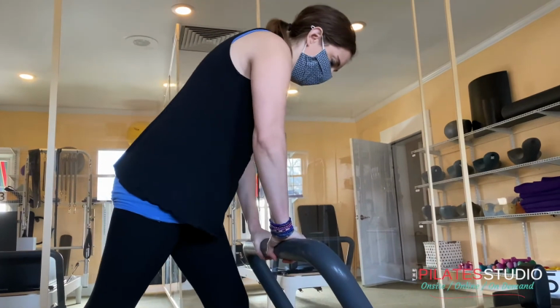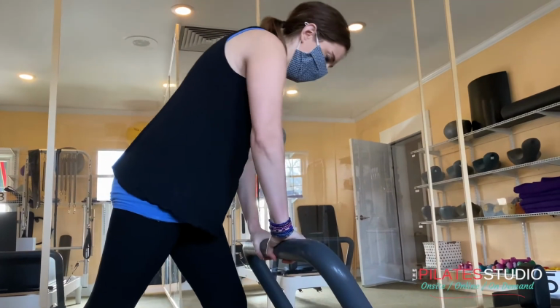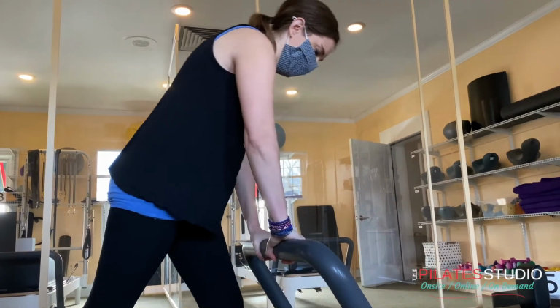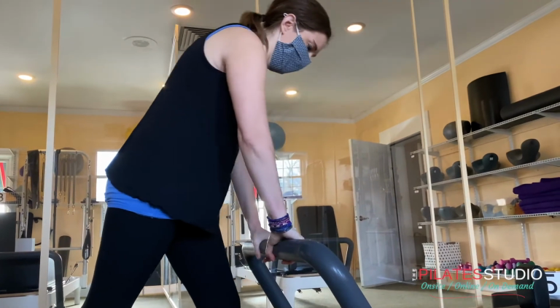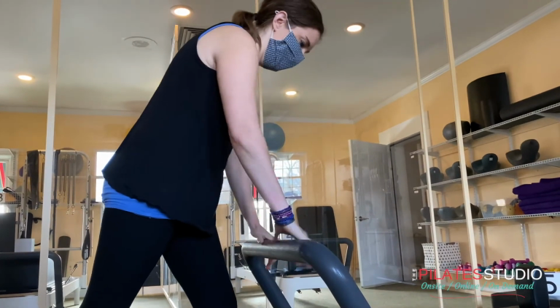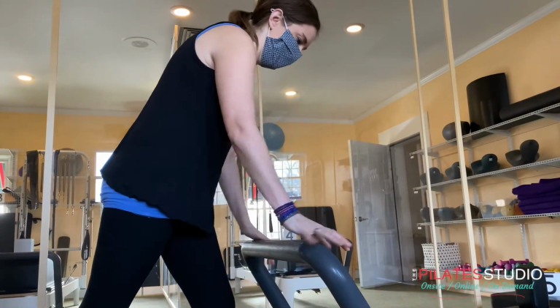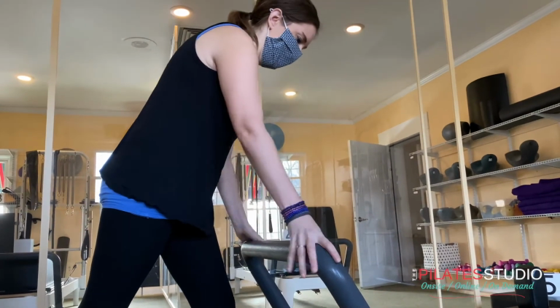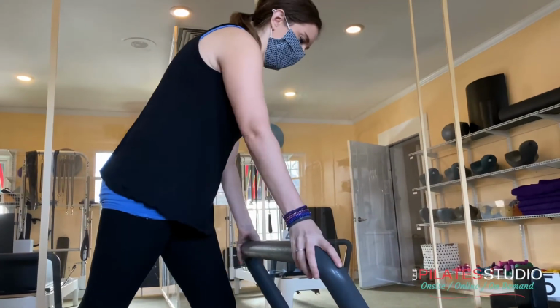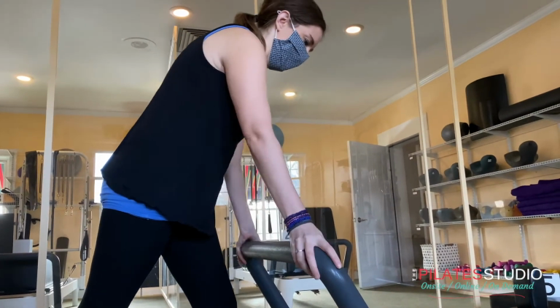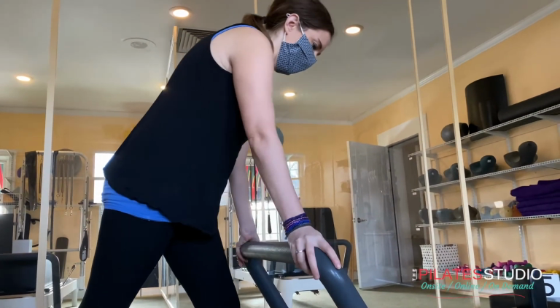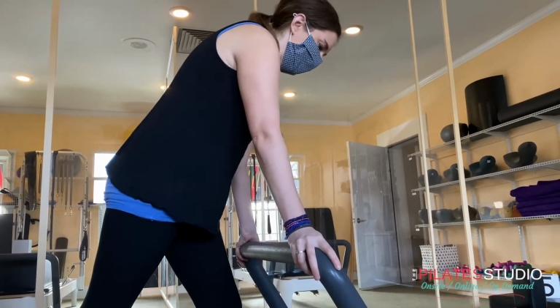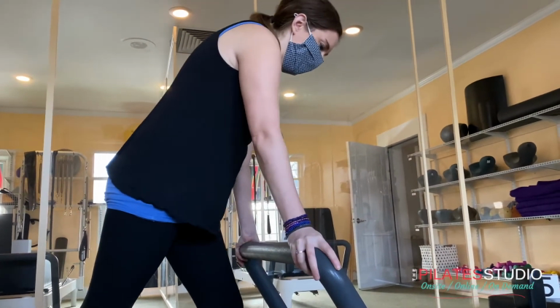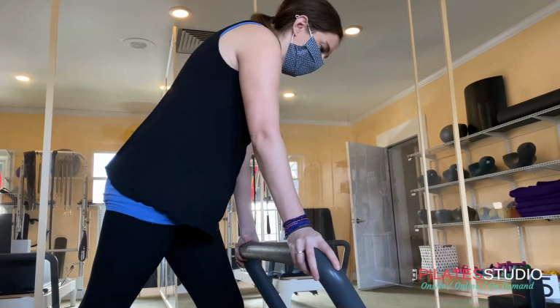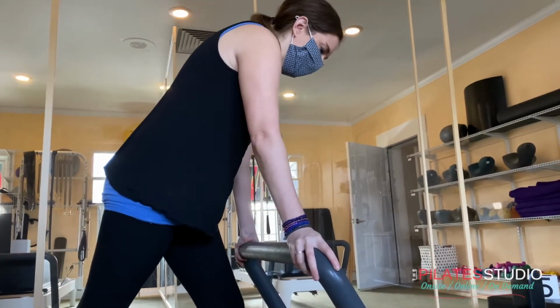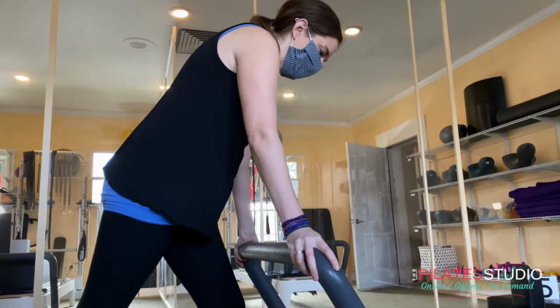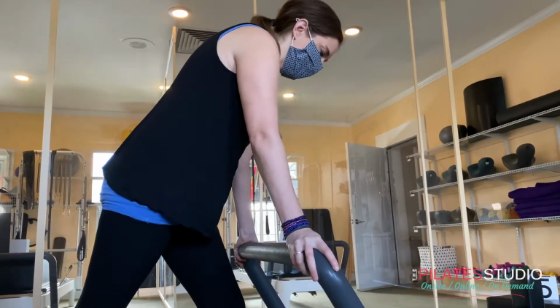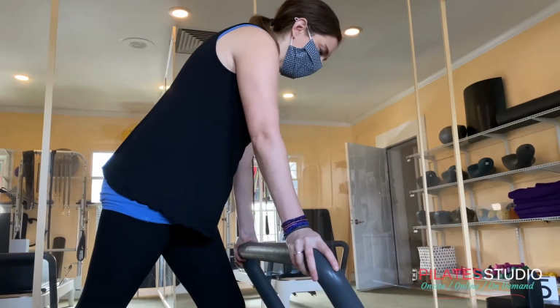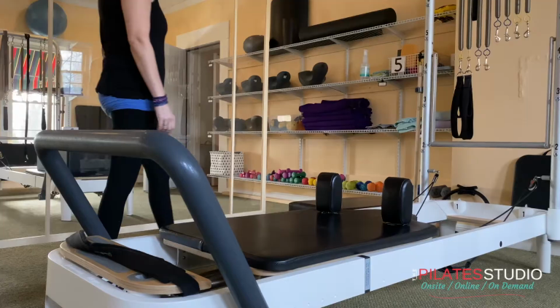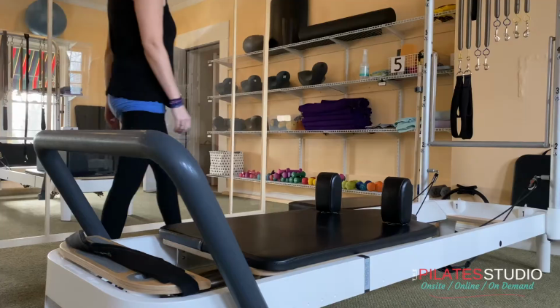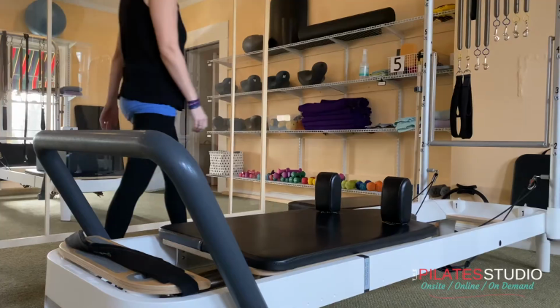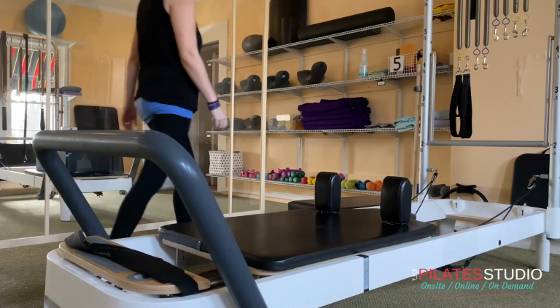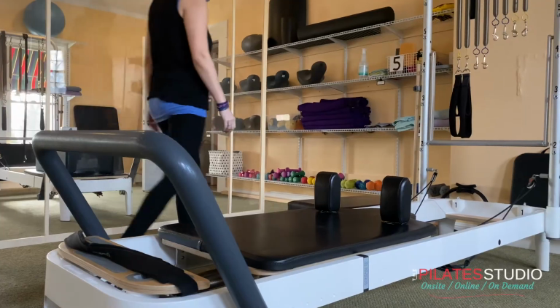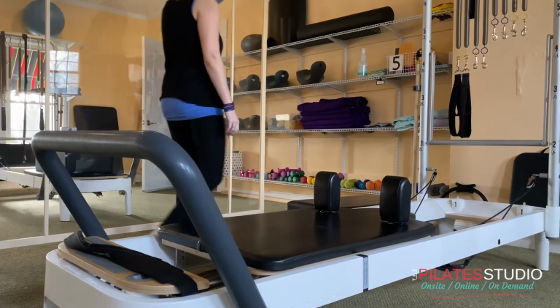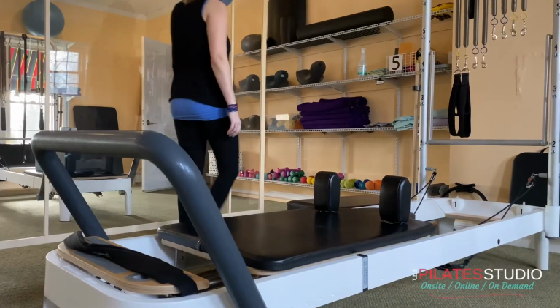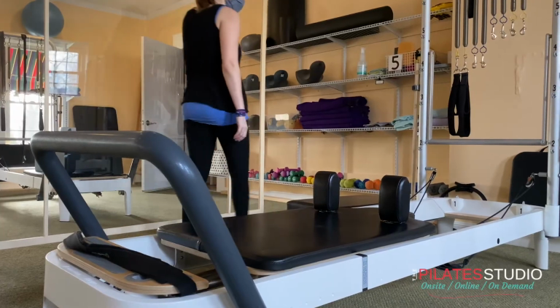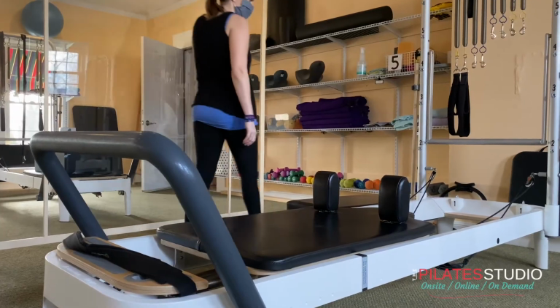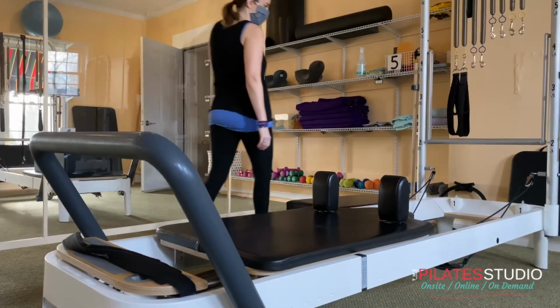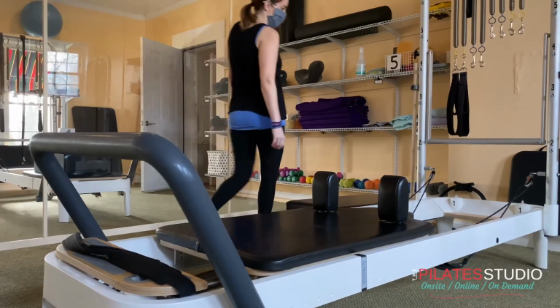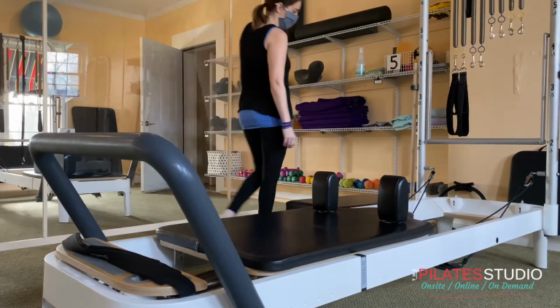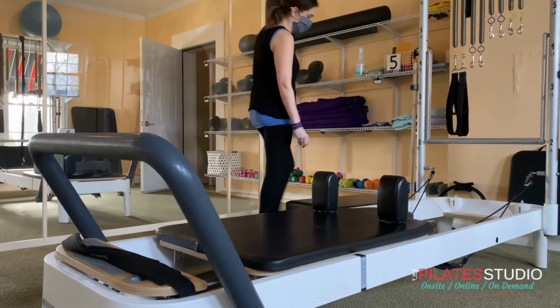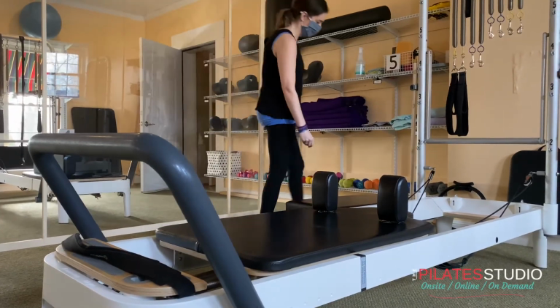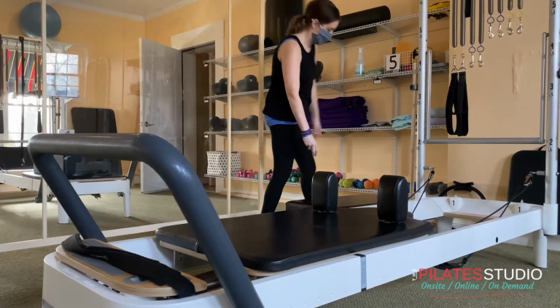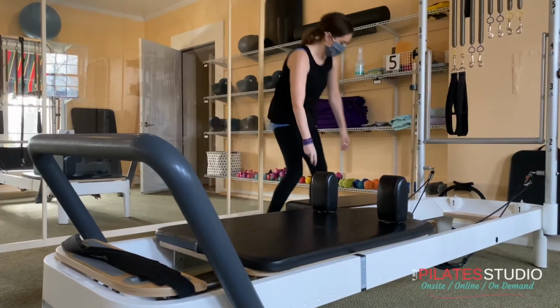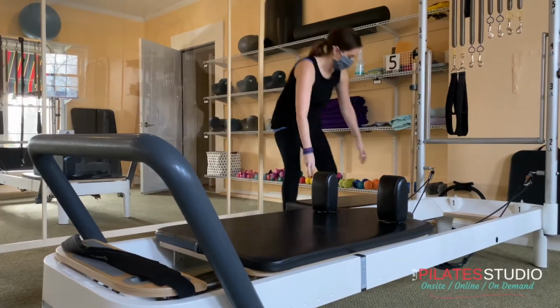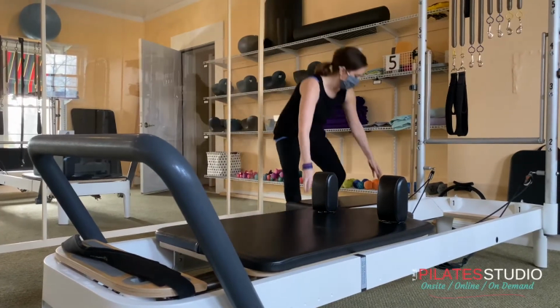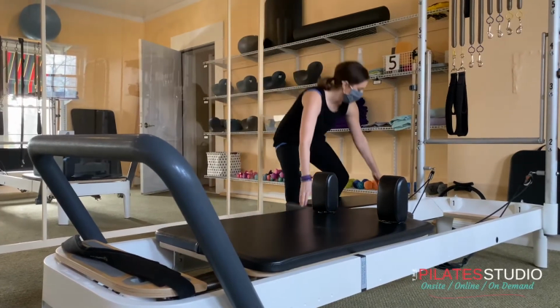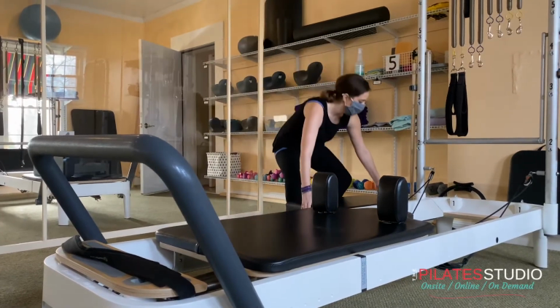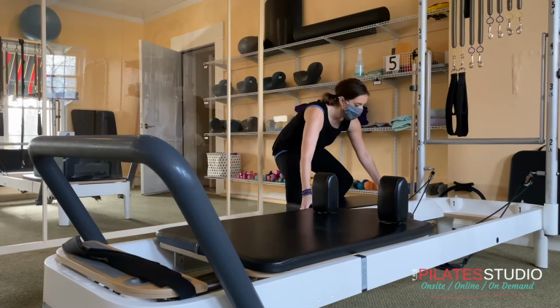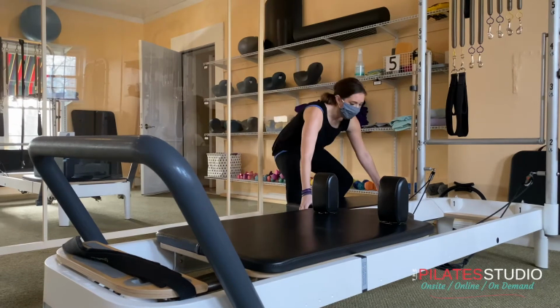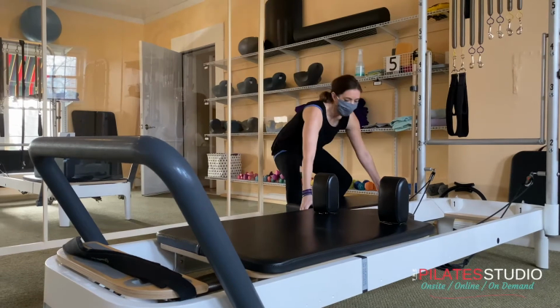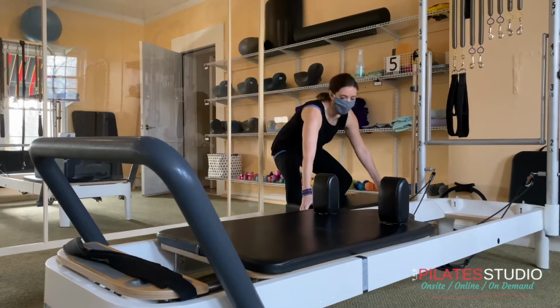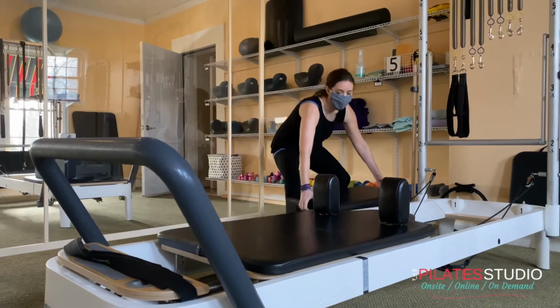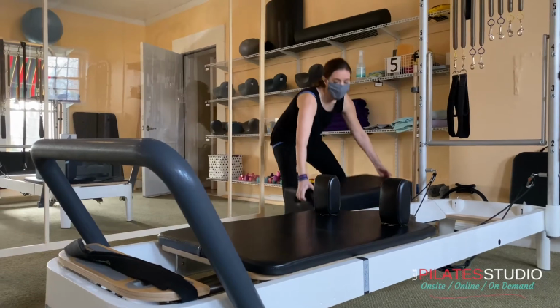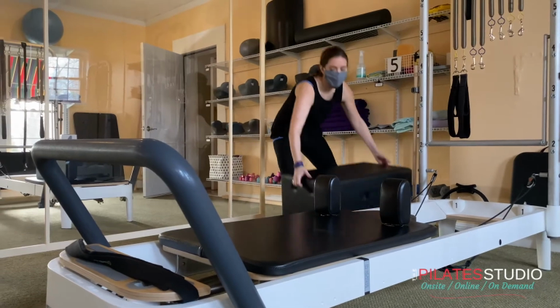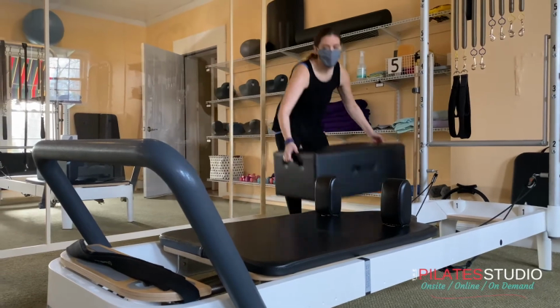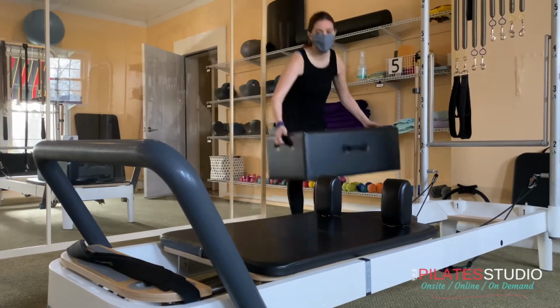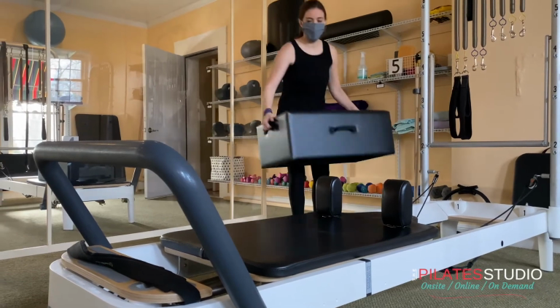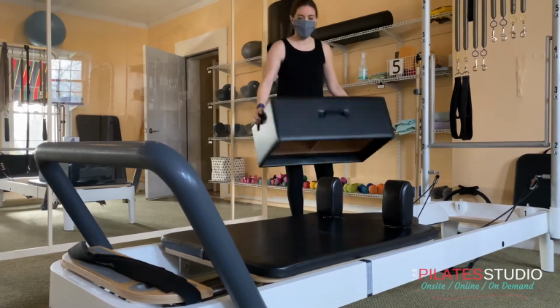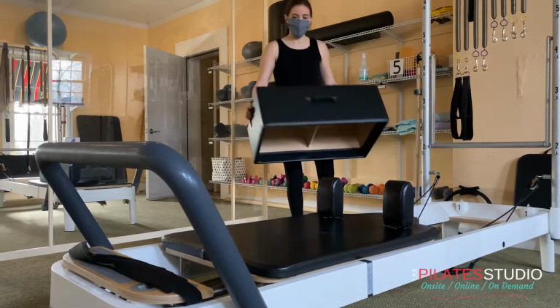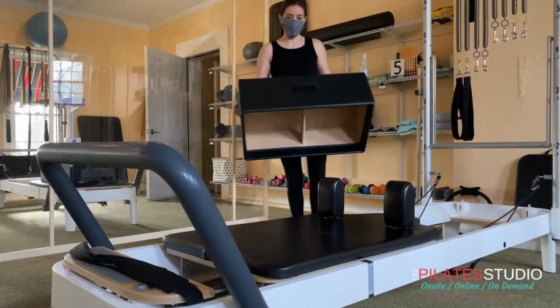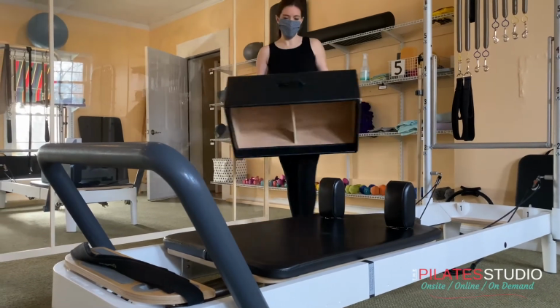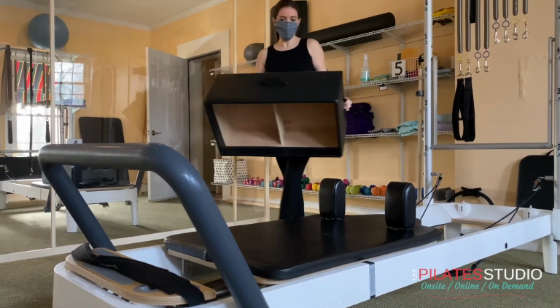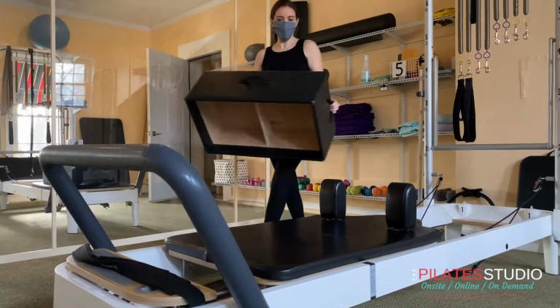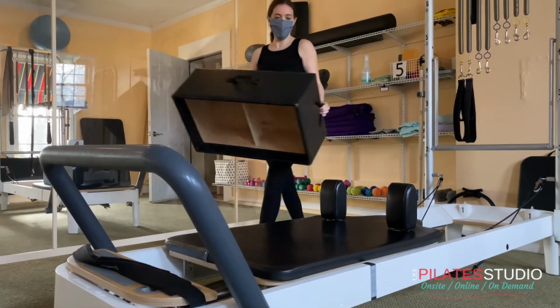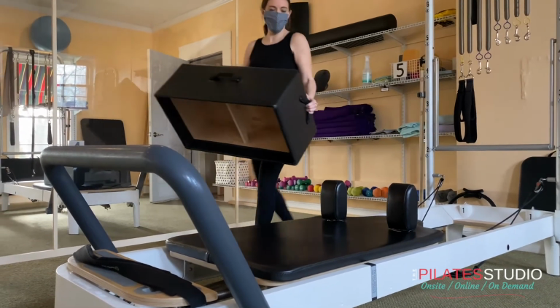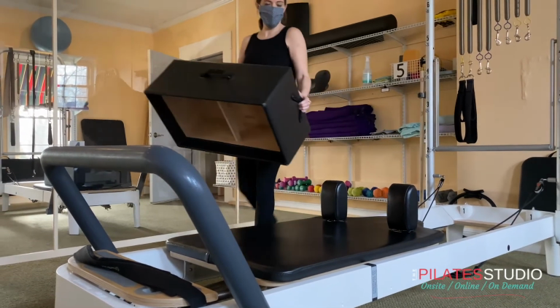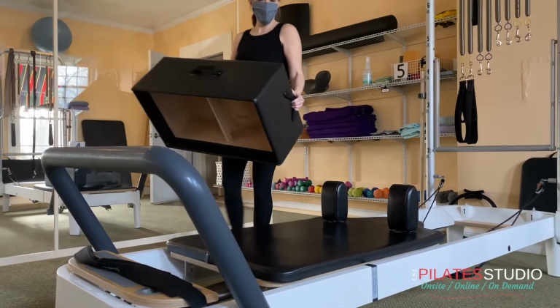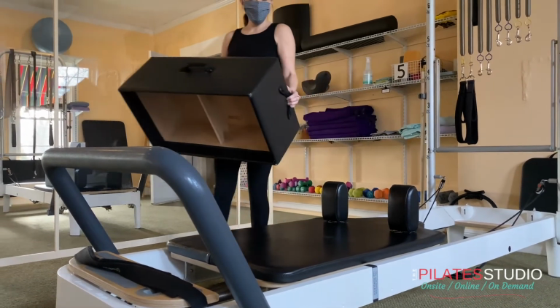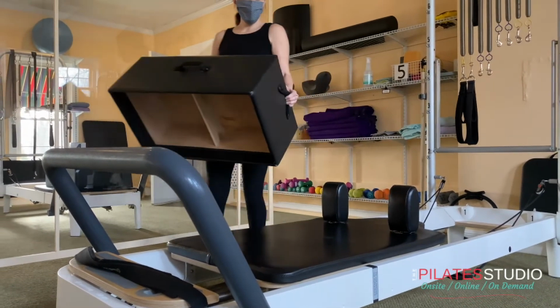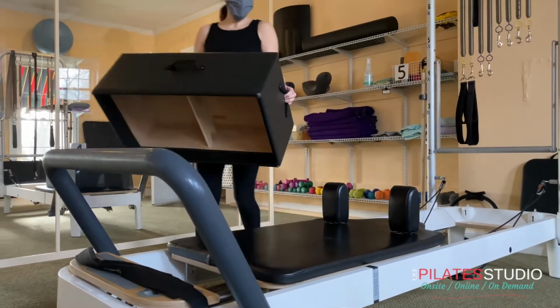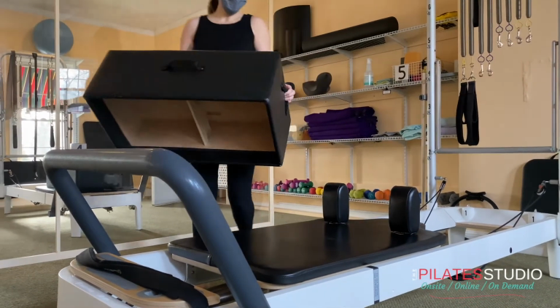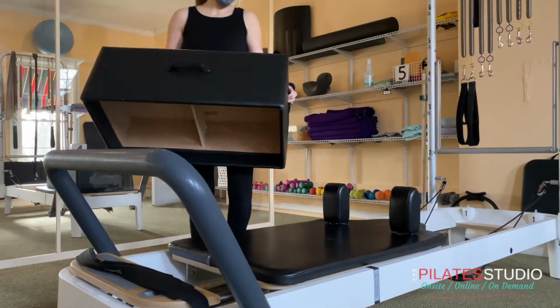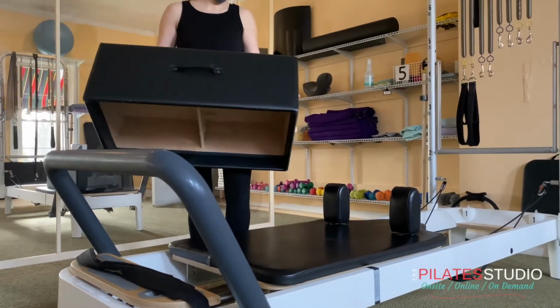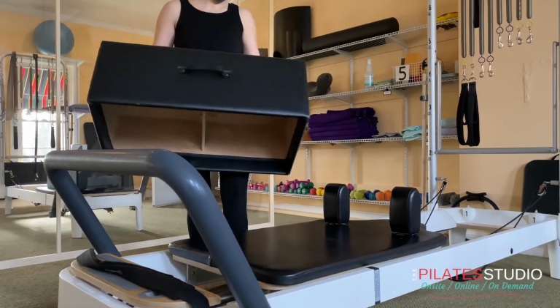Always make sure that your foot bar is locked in place before doing any exercises. Every reformer comes with a box, and that box has two different names.